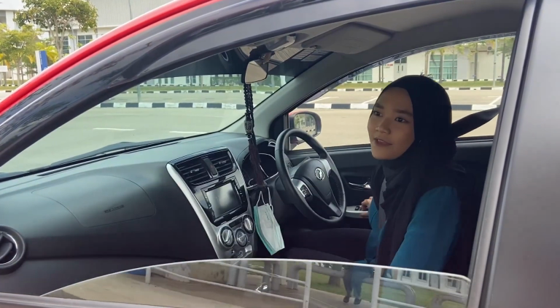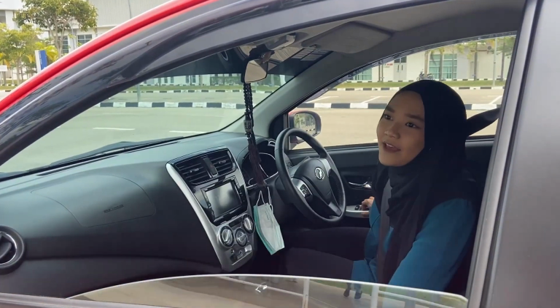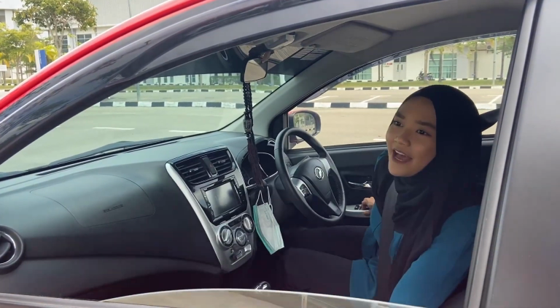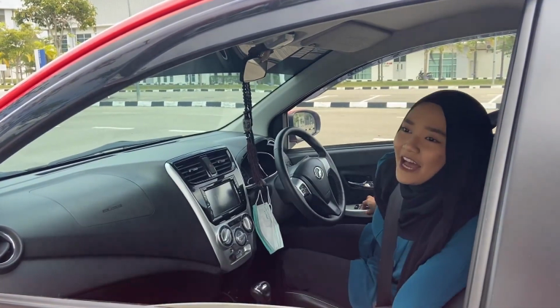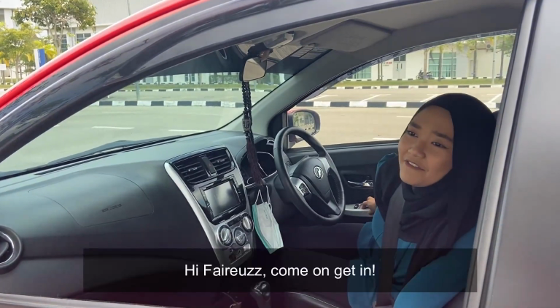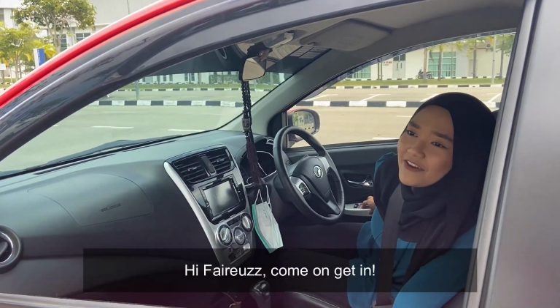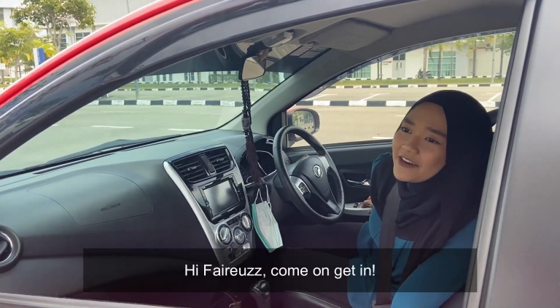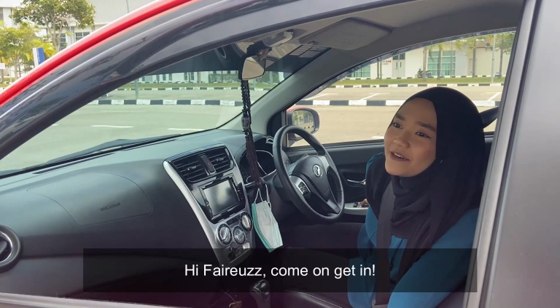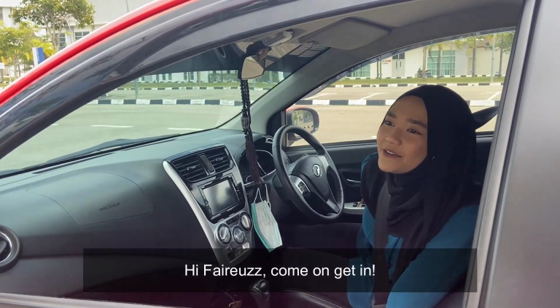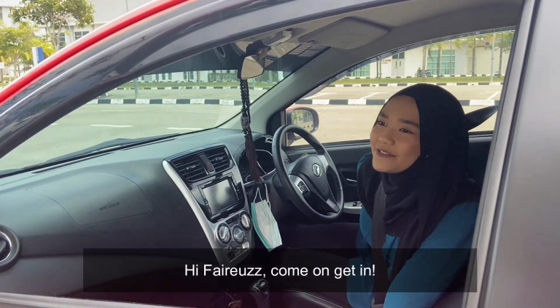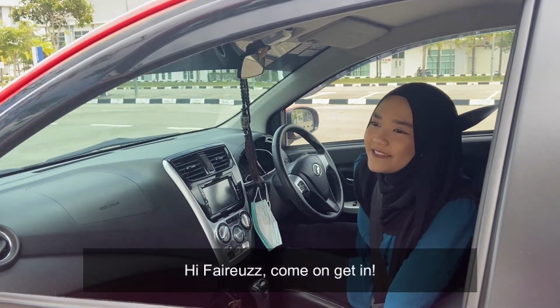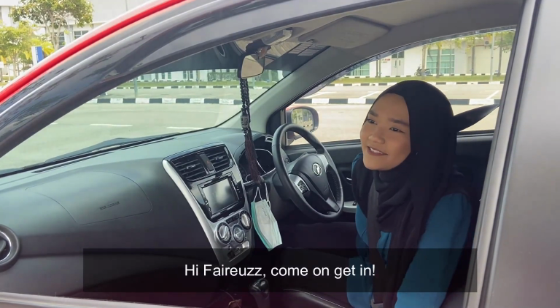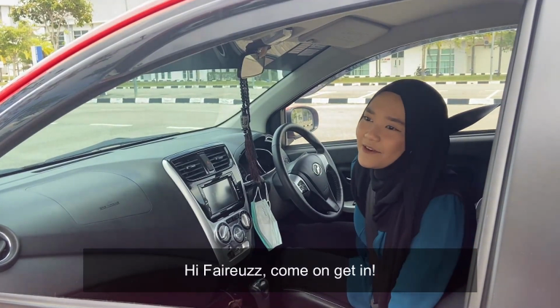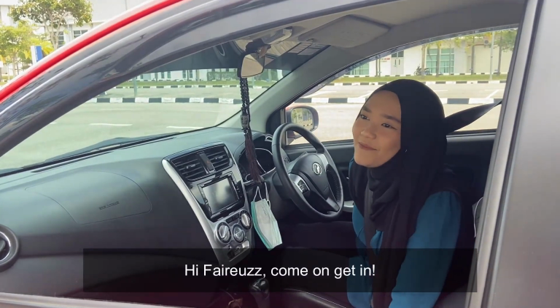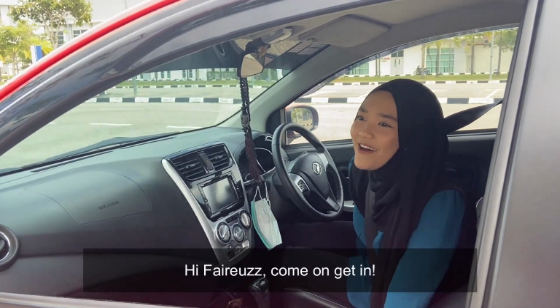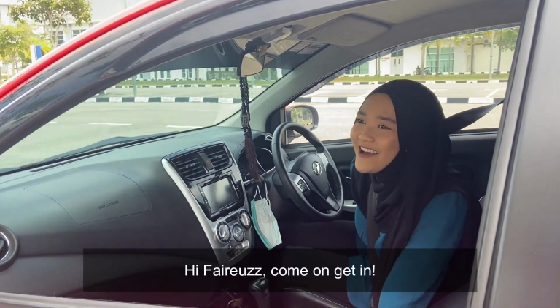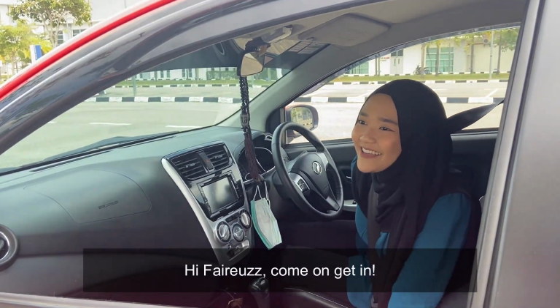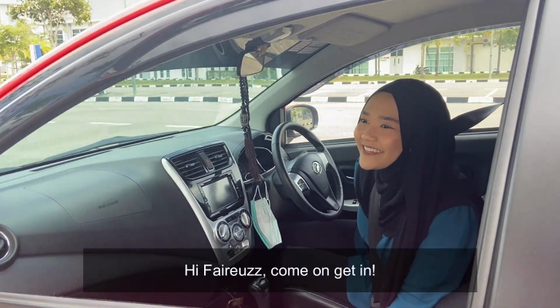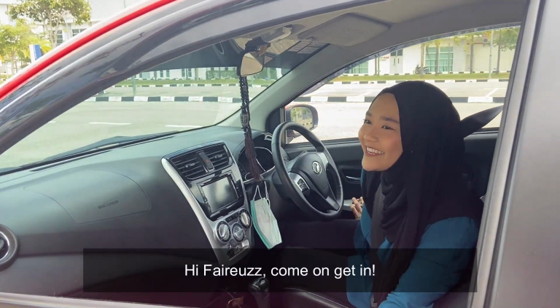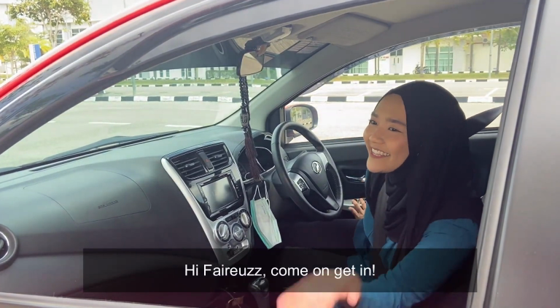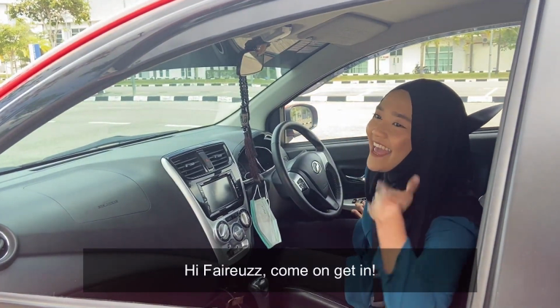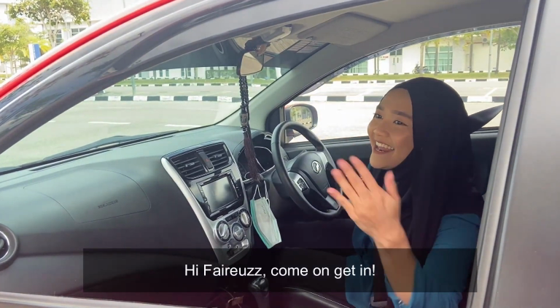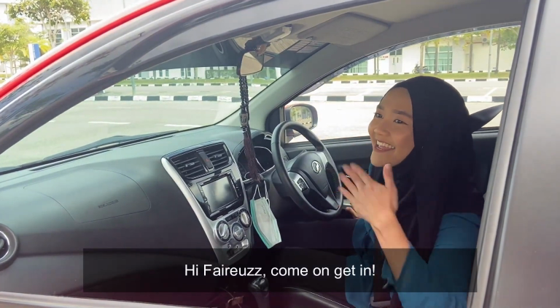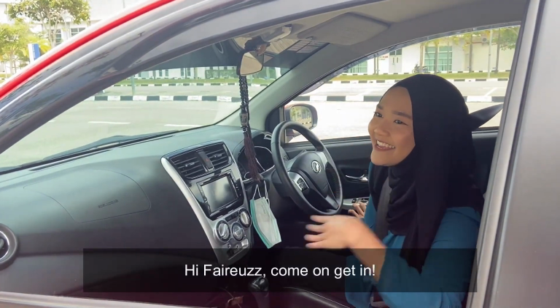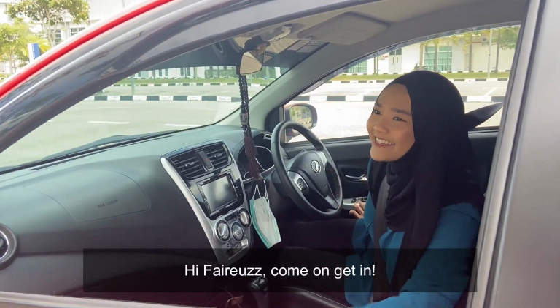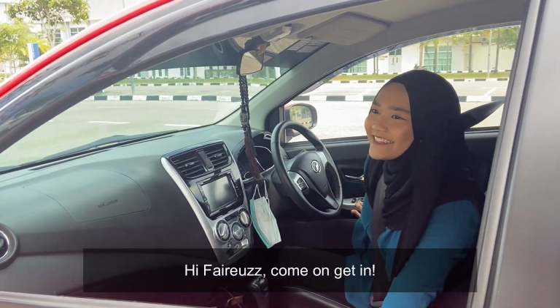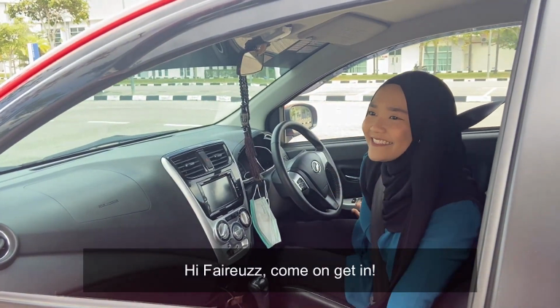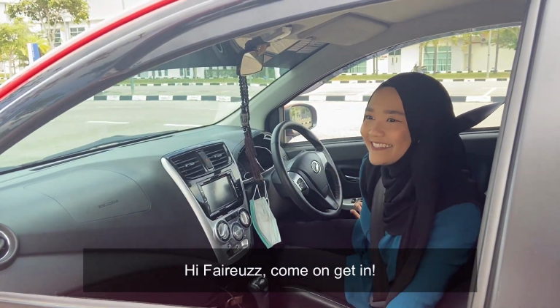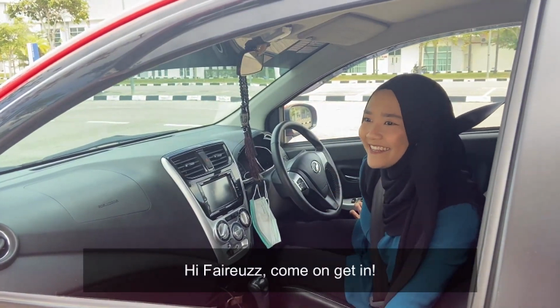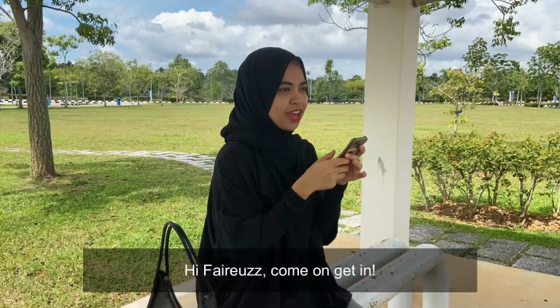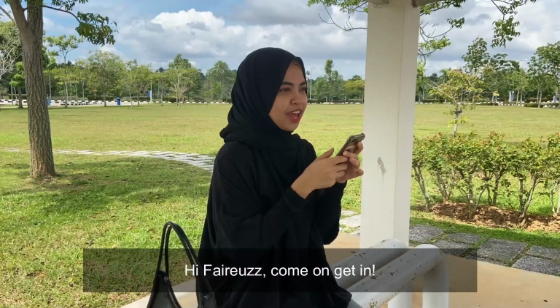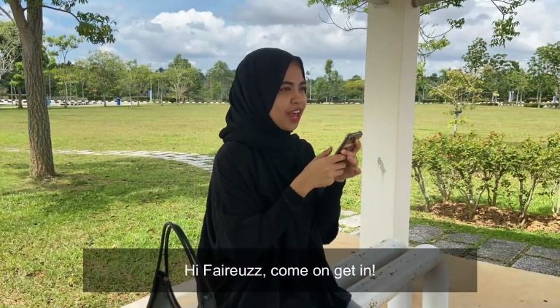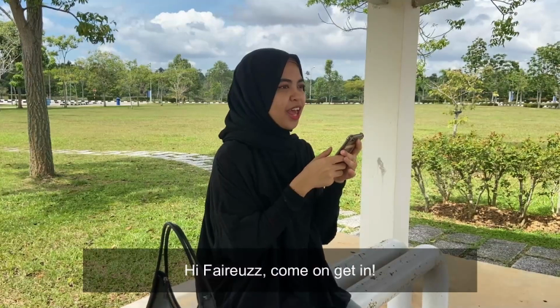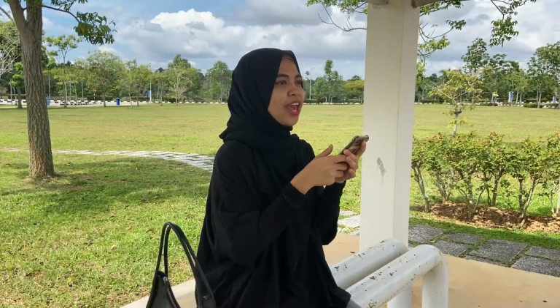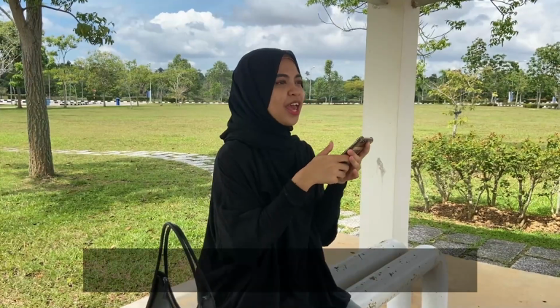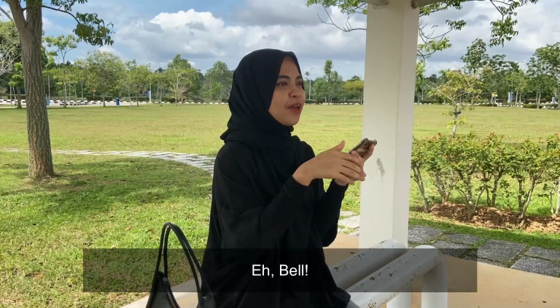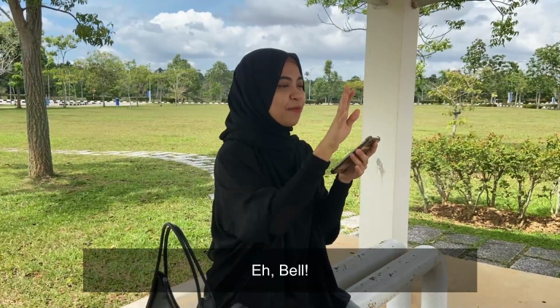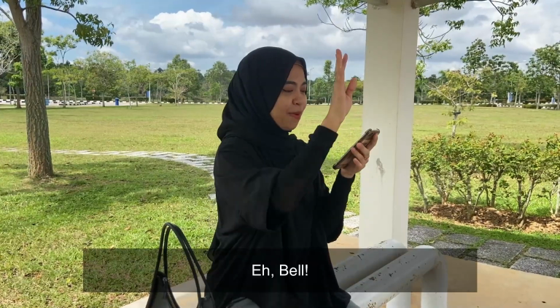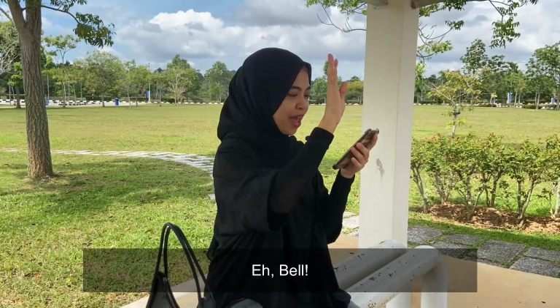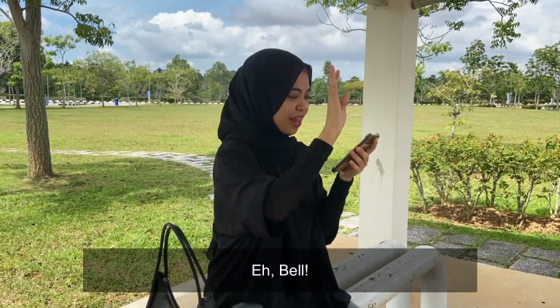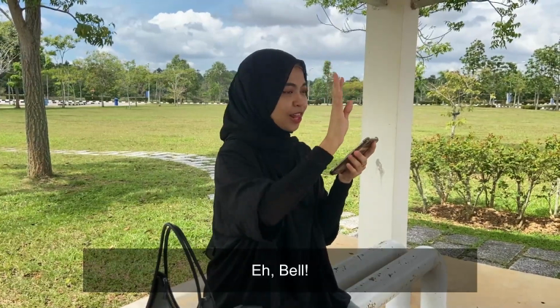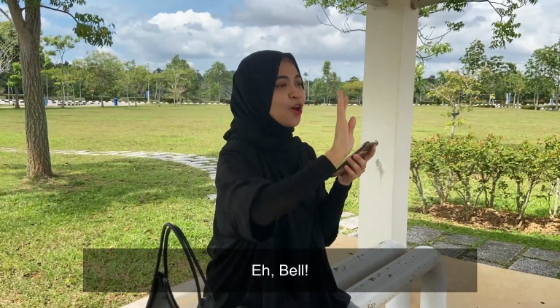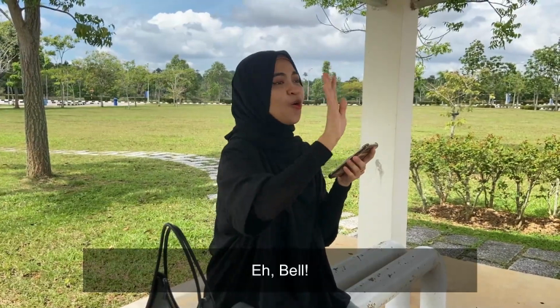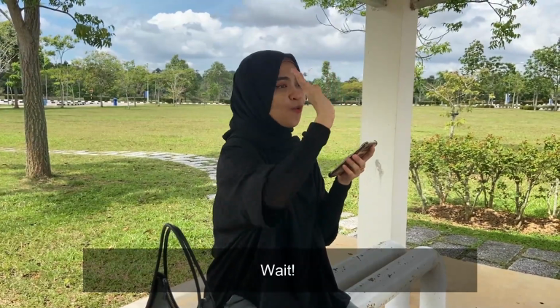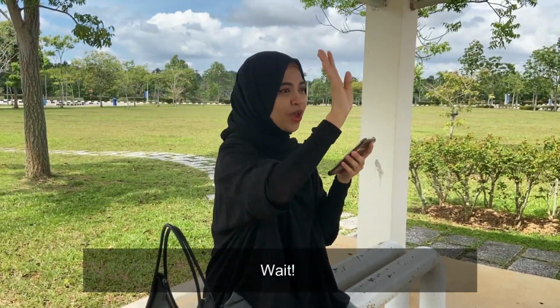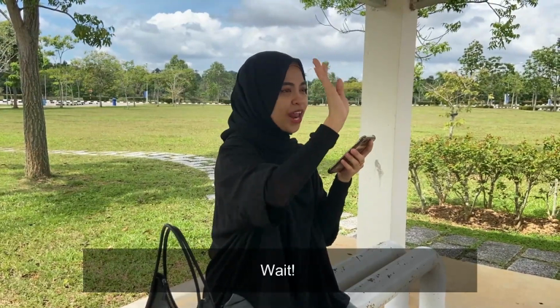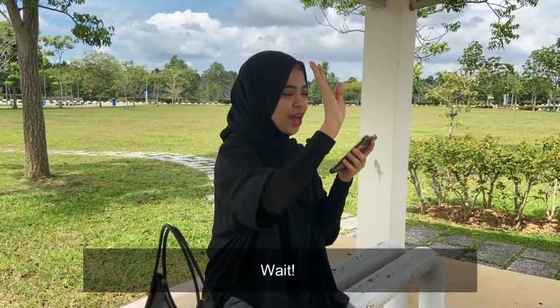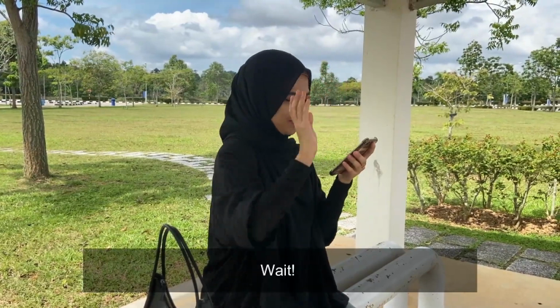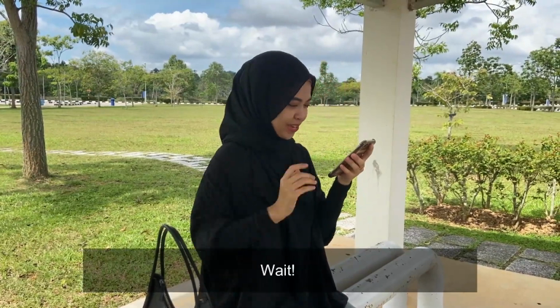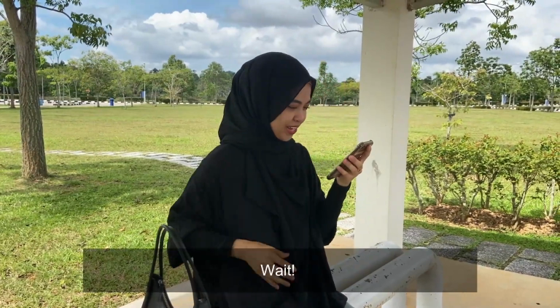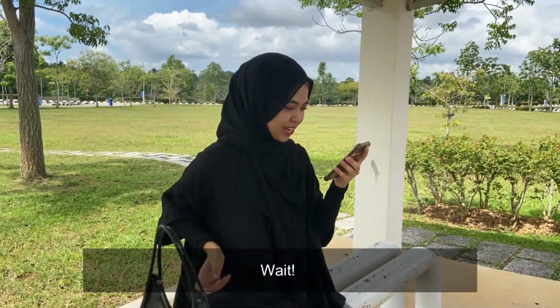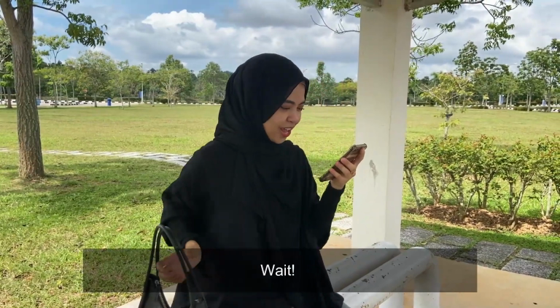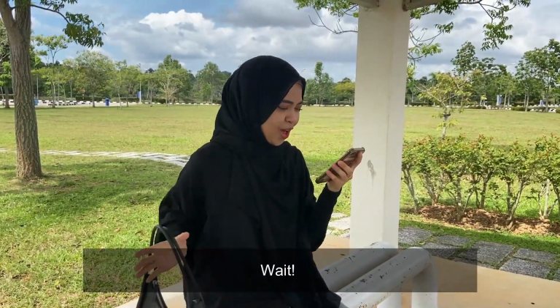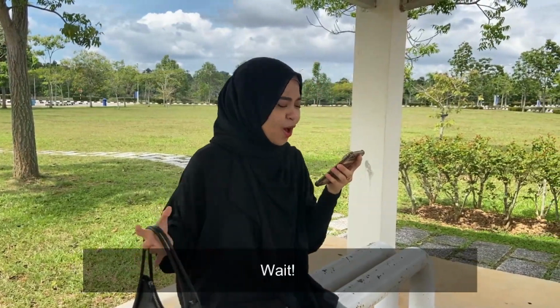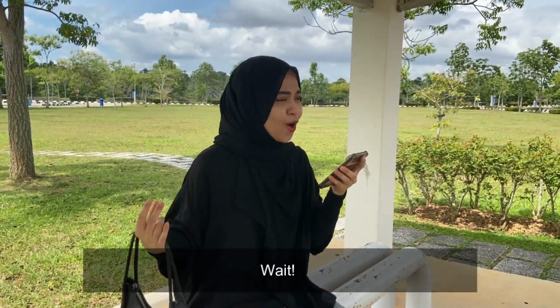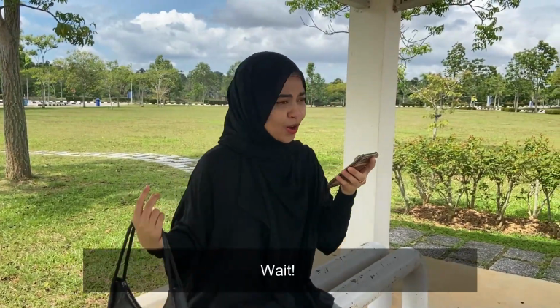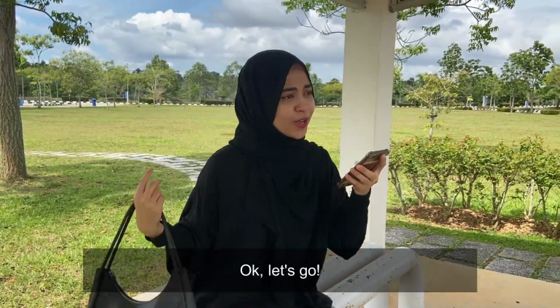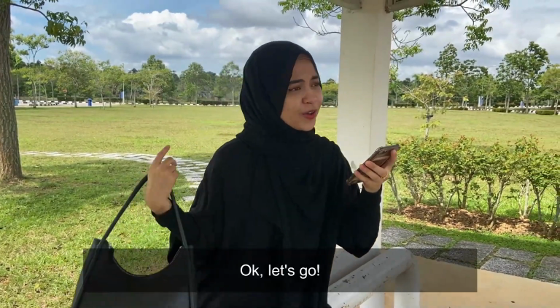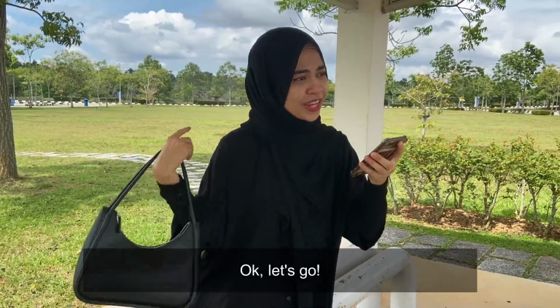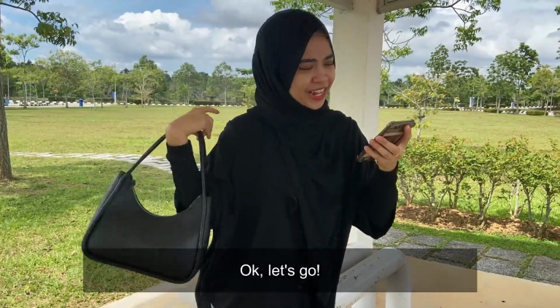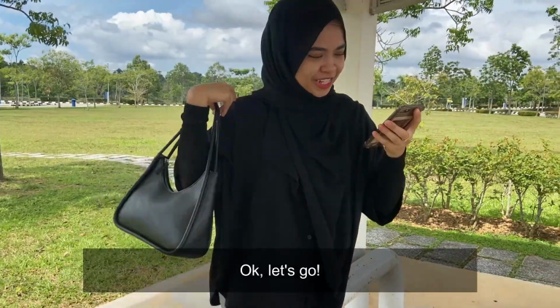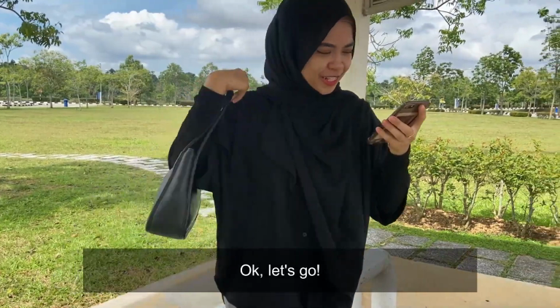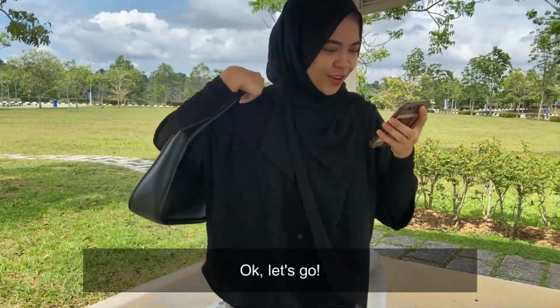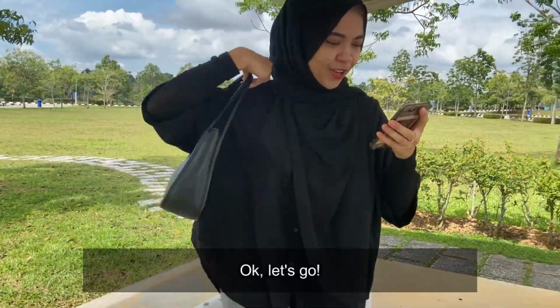Hi, Fyros! Come on, get in! Phil, wait up! Okay, okay, let's go!